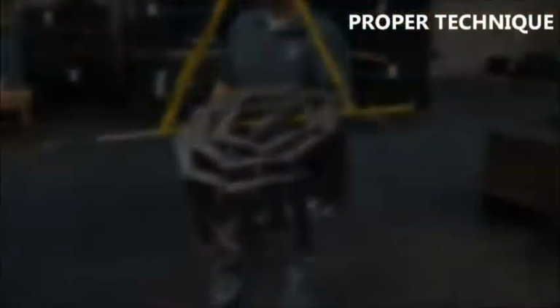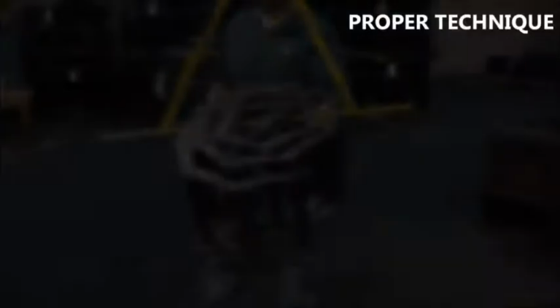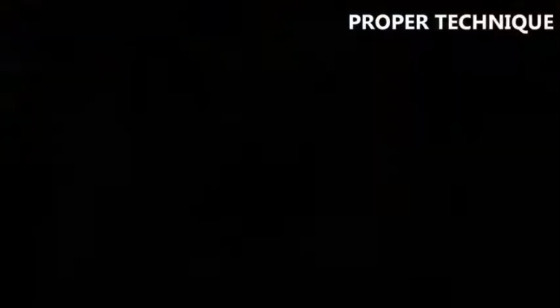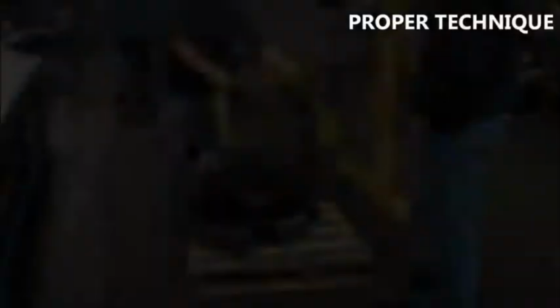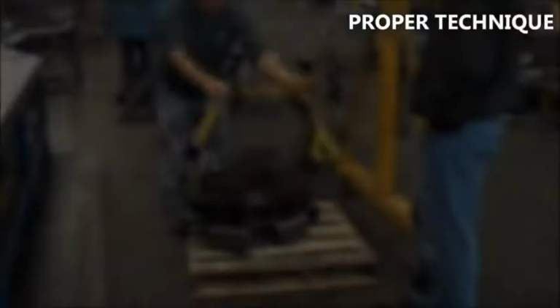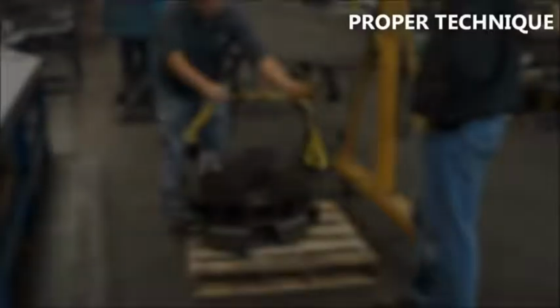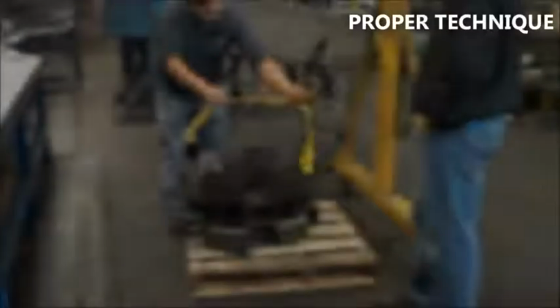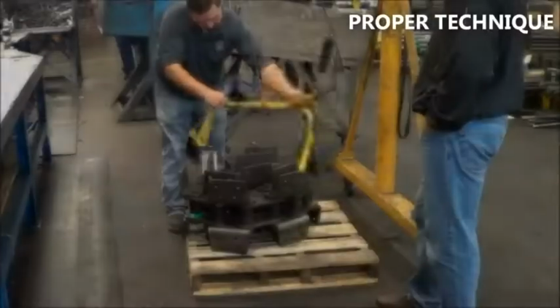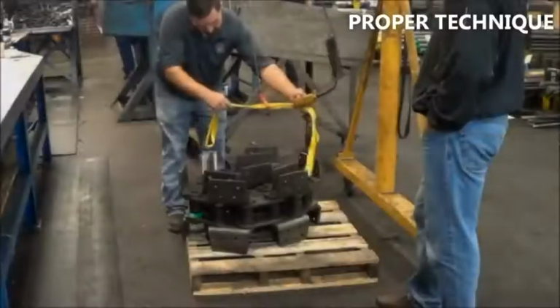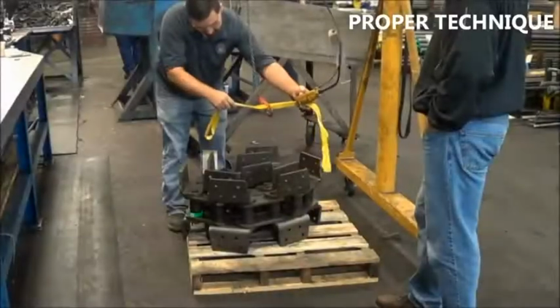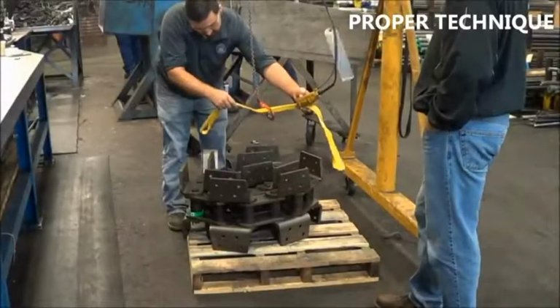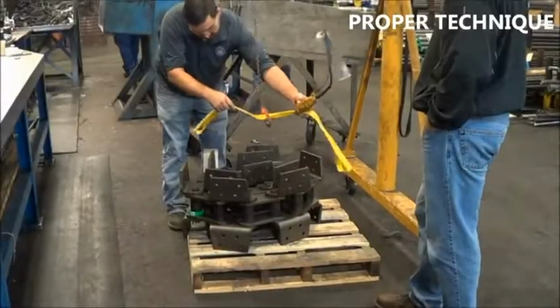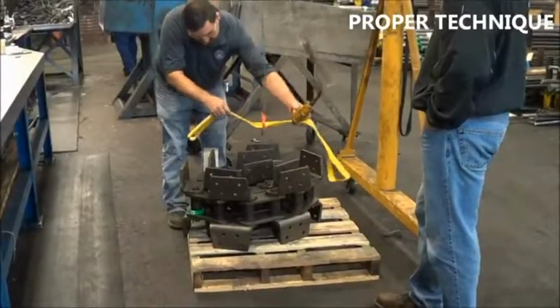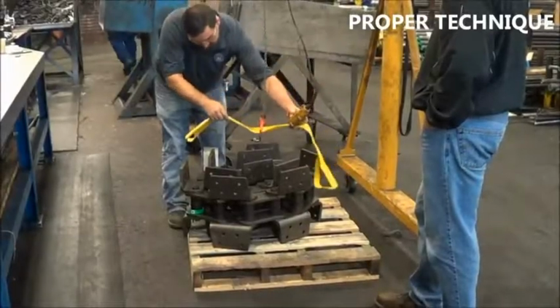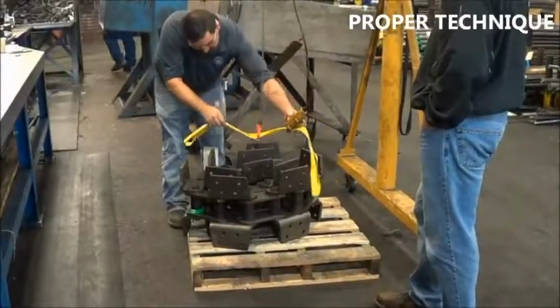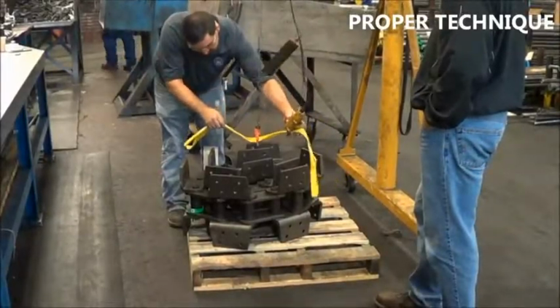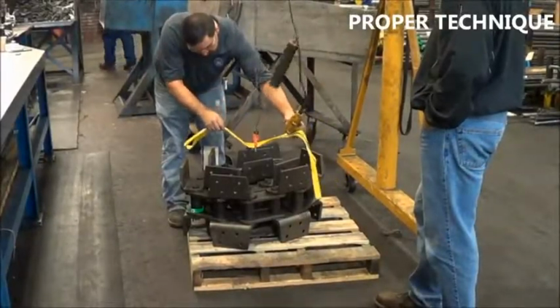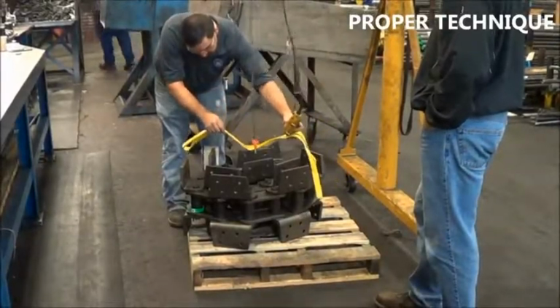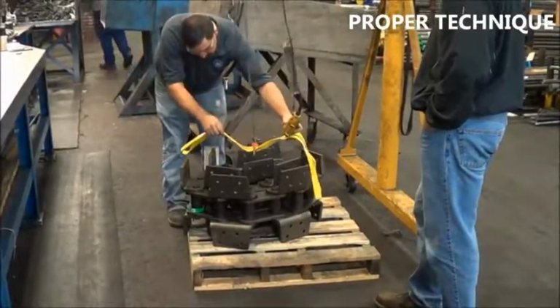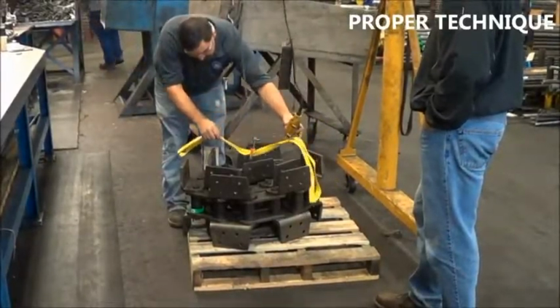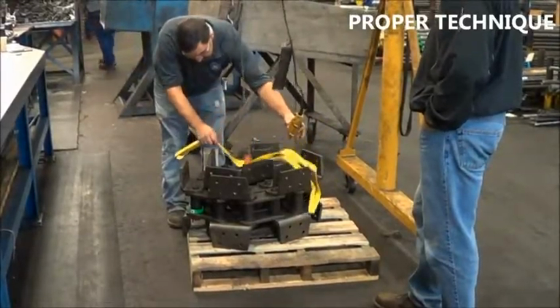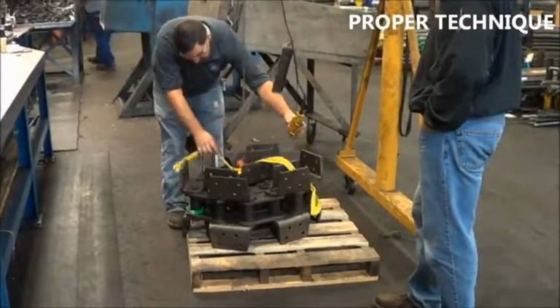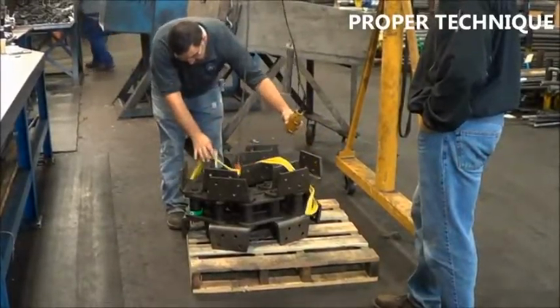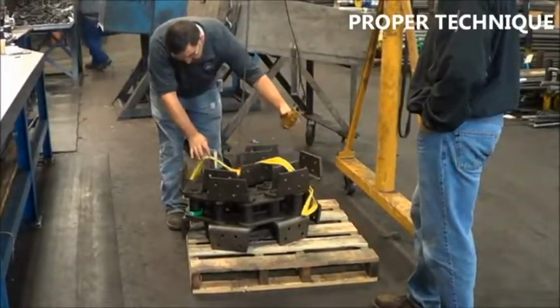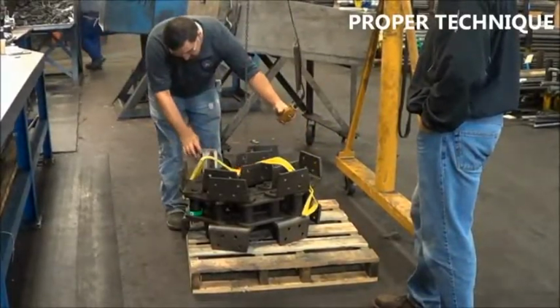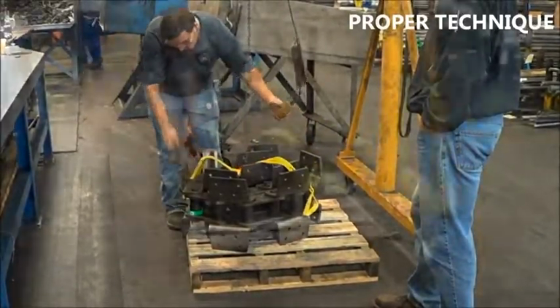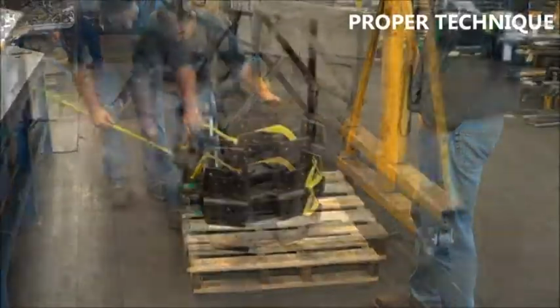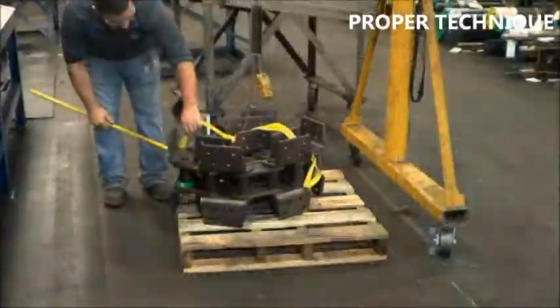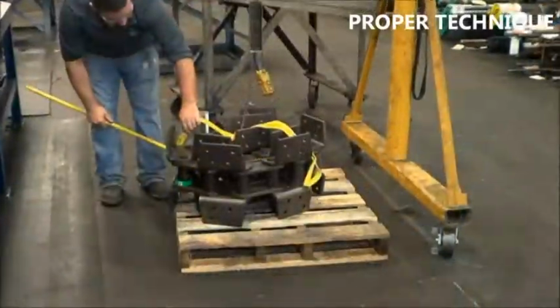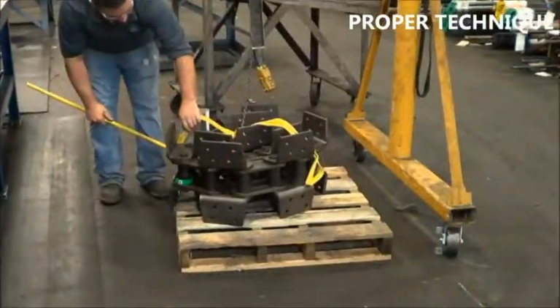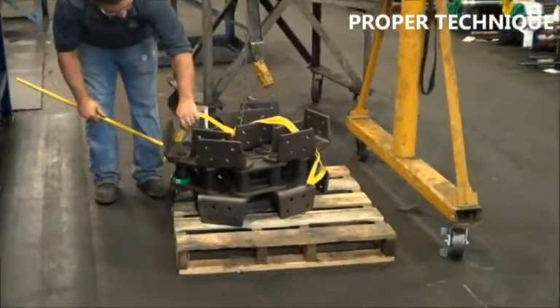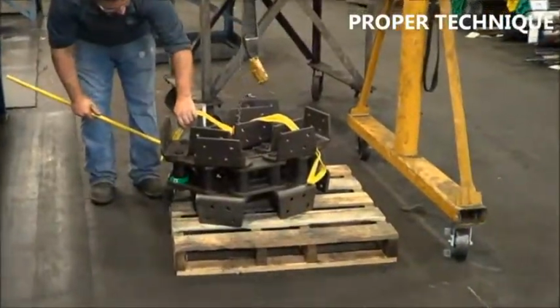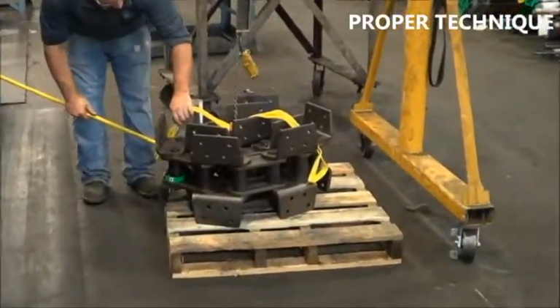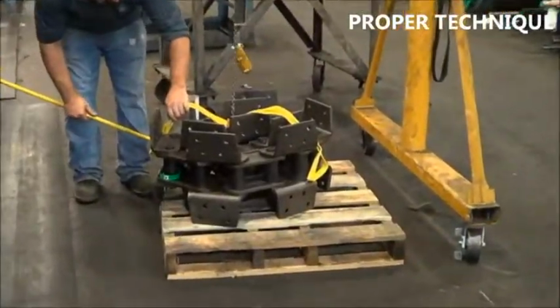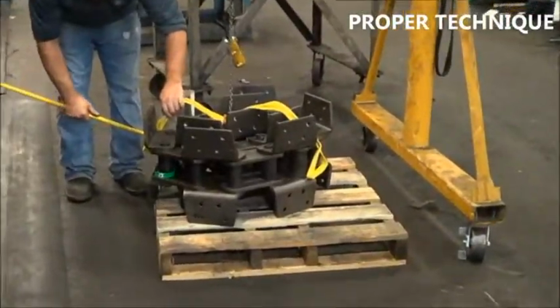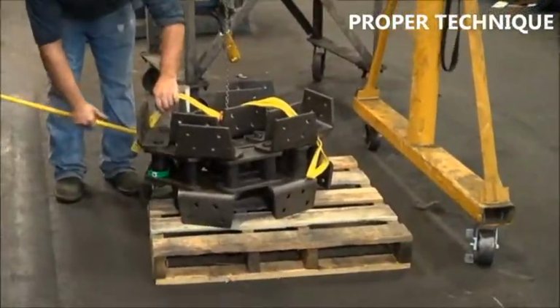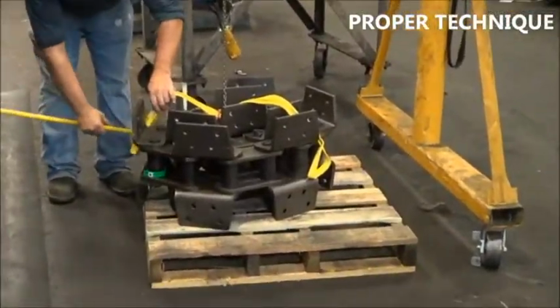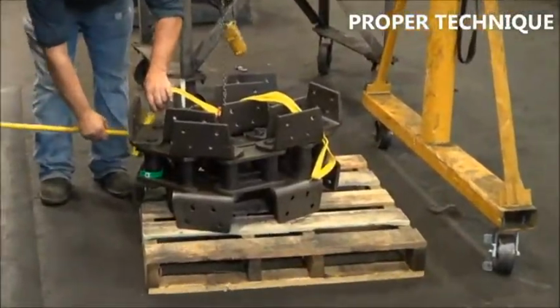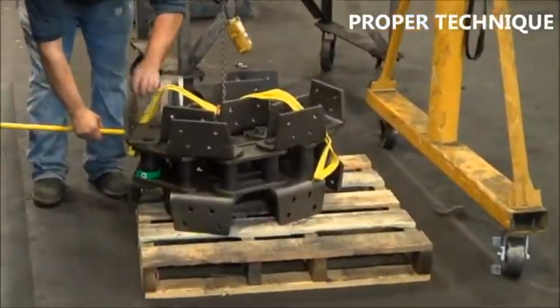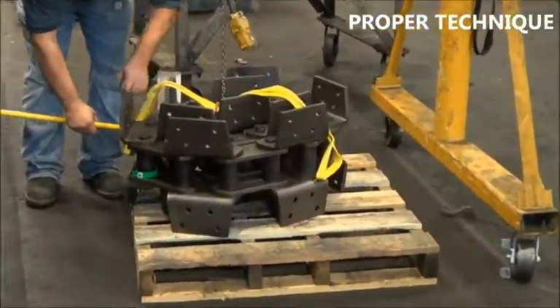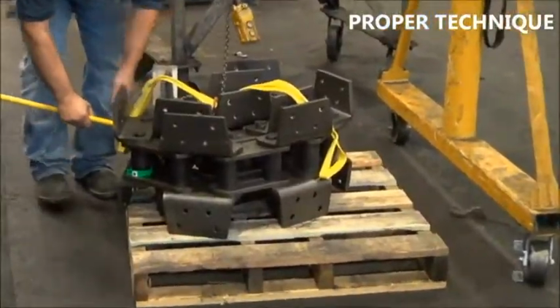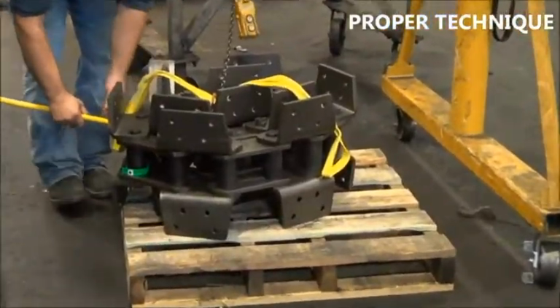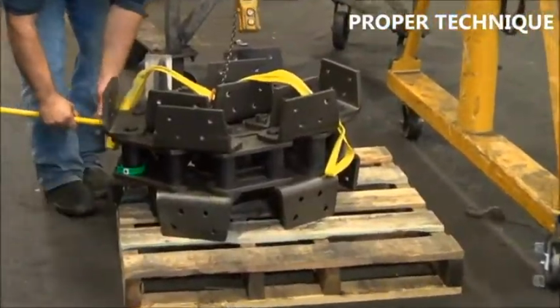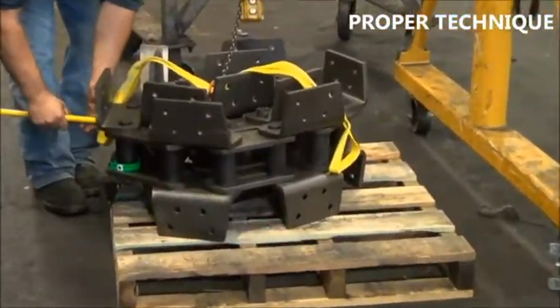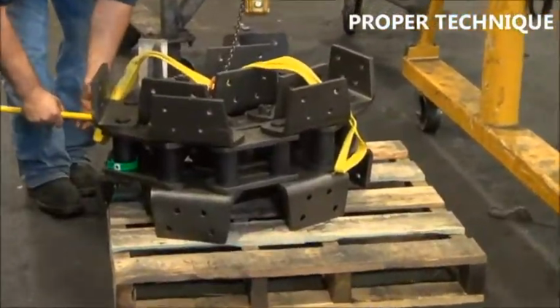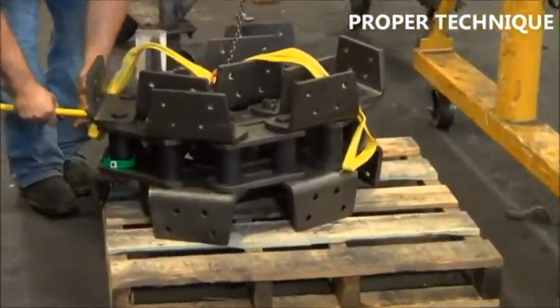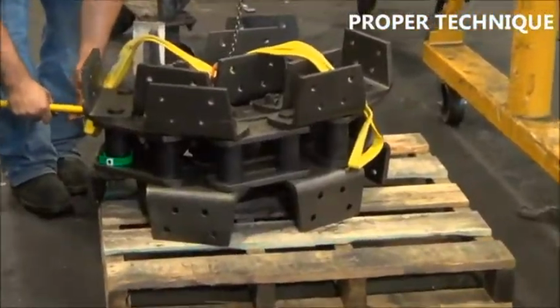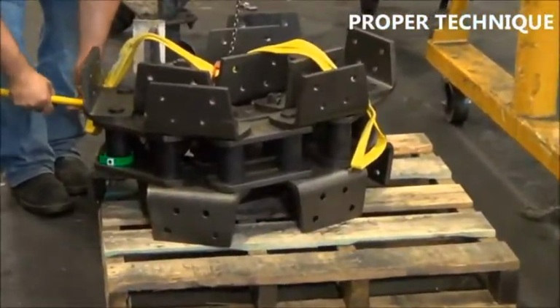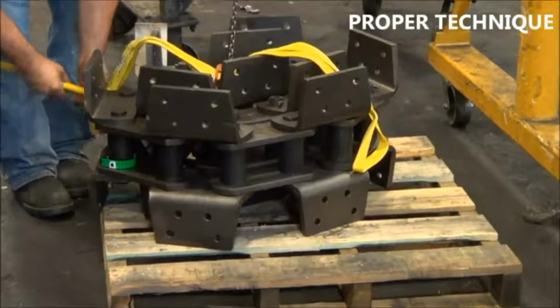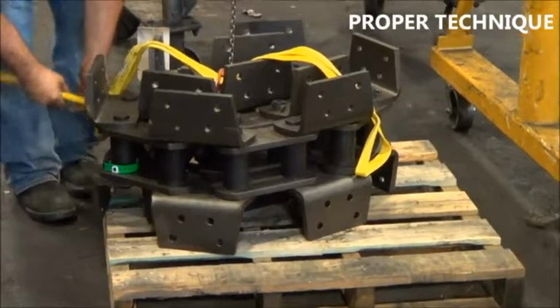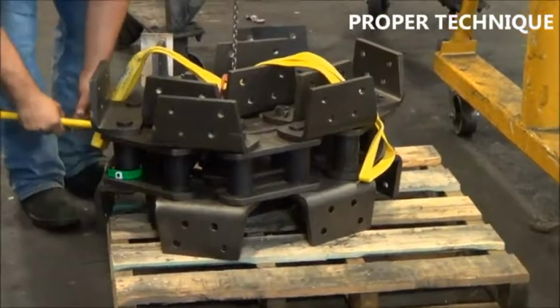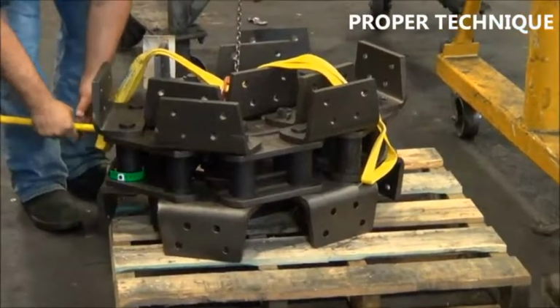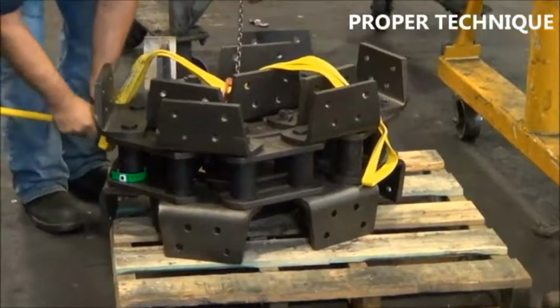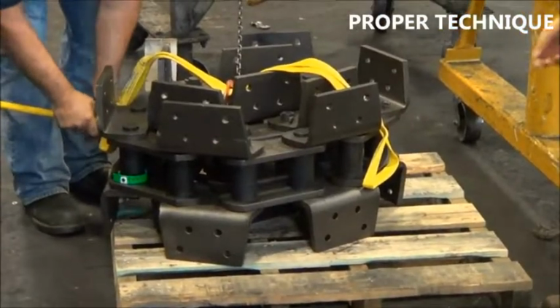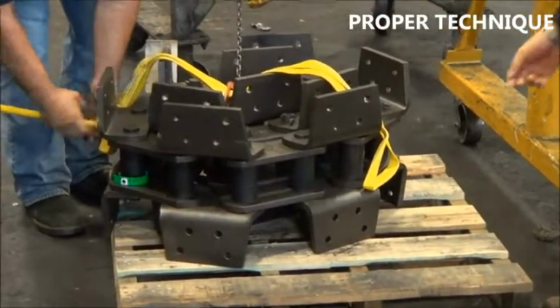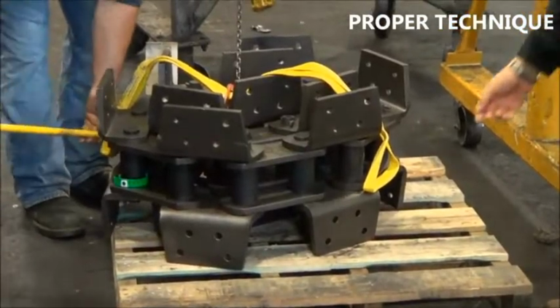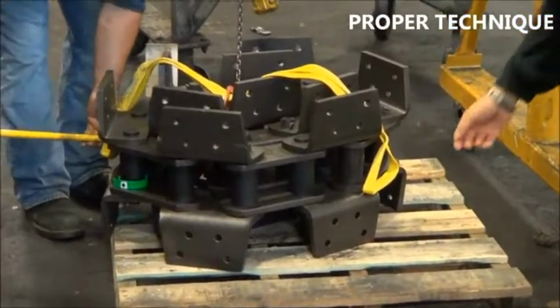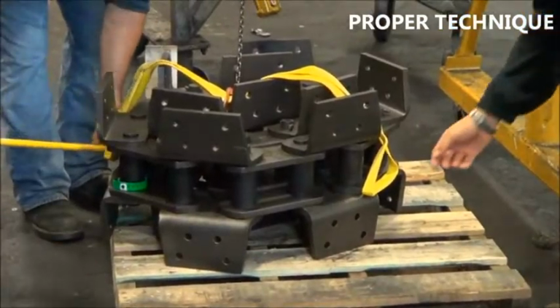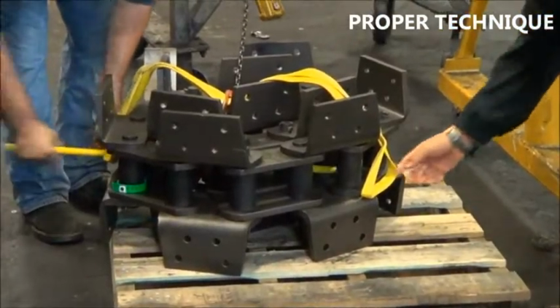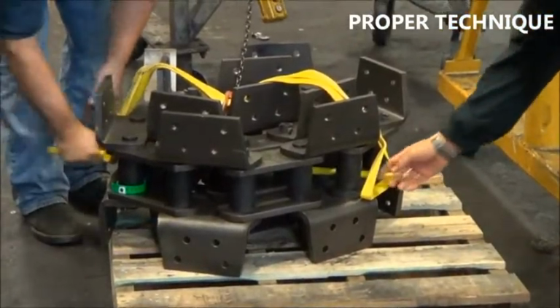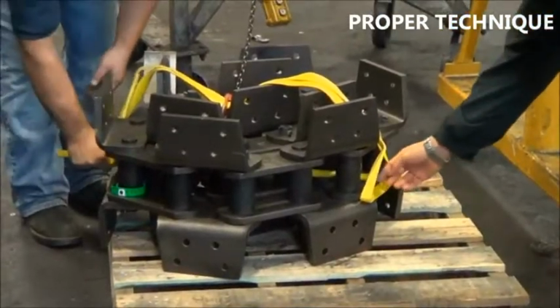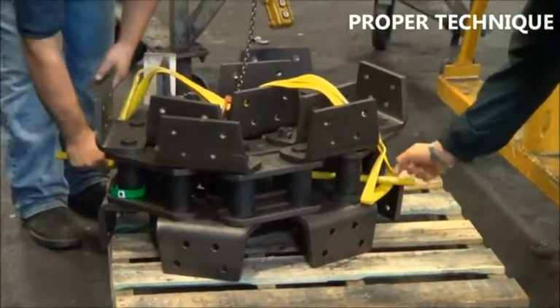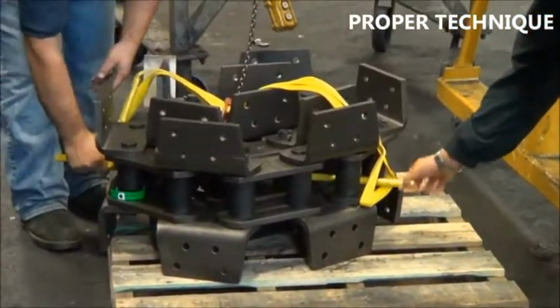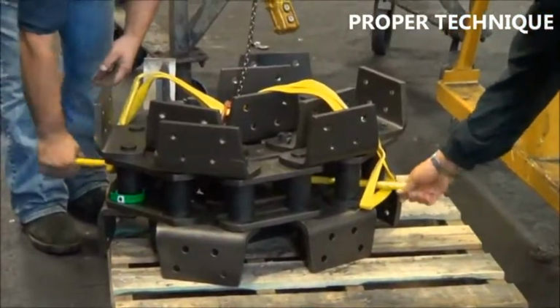This method properly supports the chain sidebars all the way through the chain coil, eliminating the chance of twisting the chain.